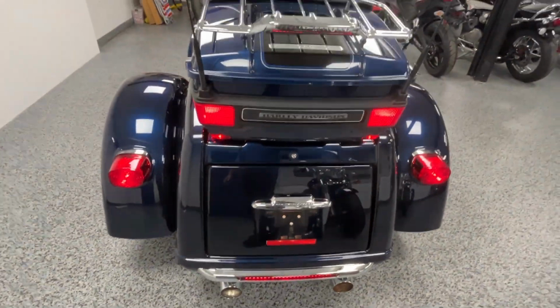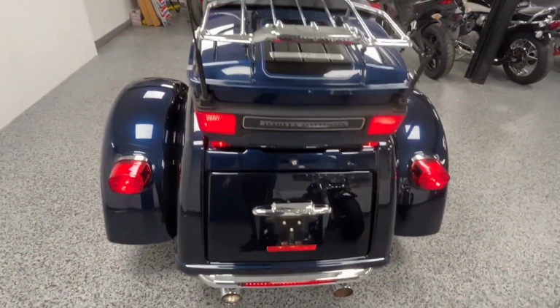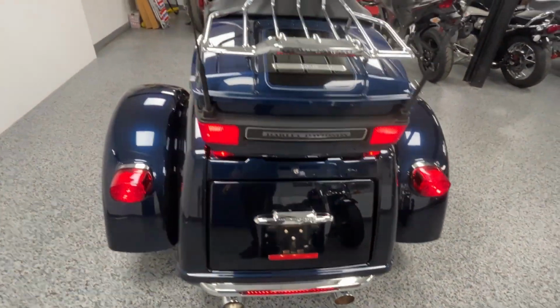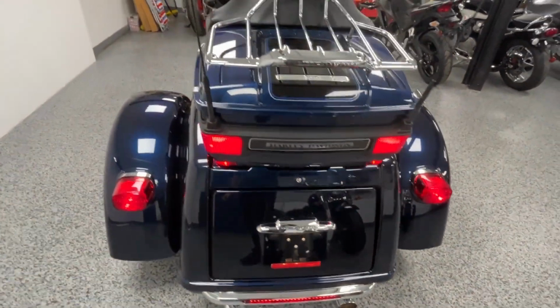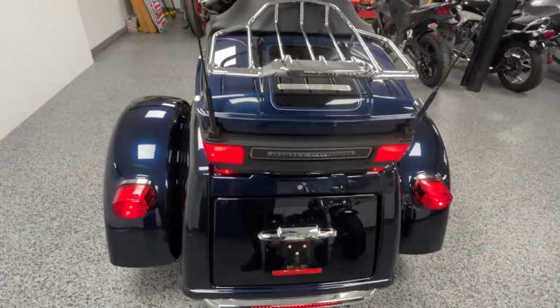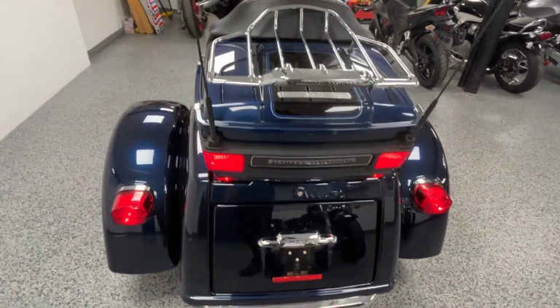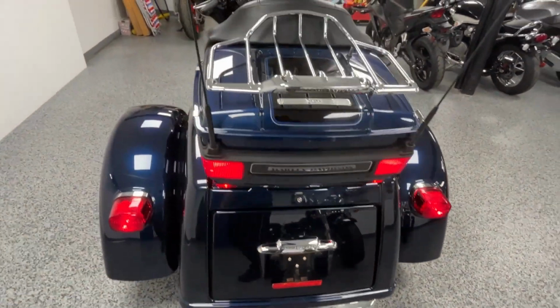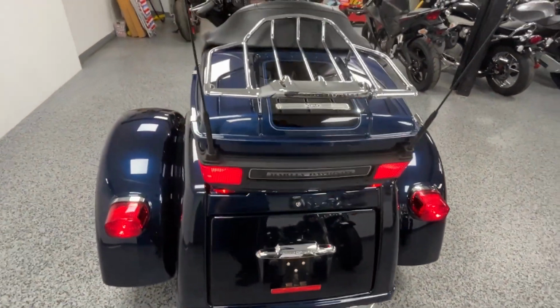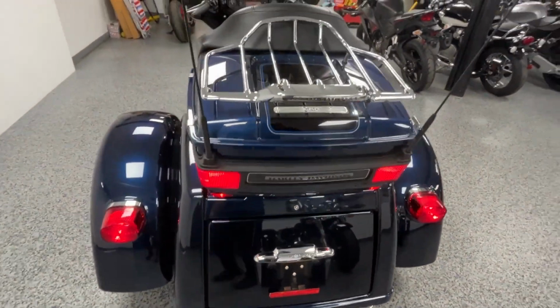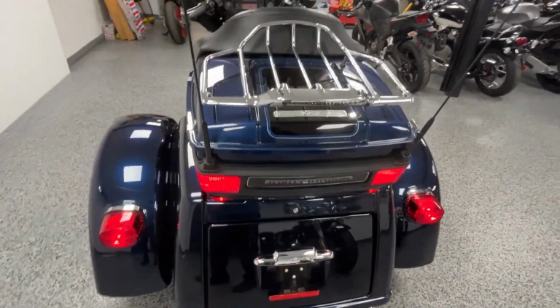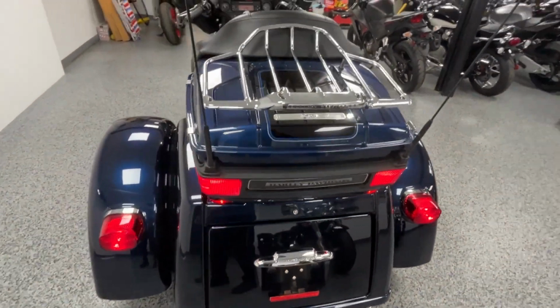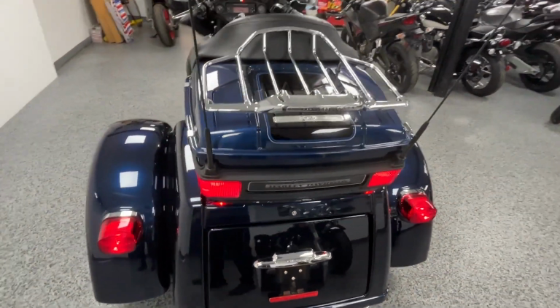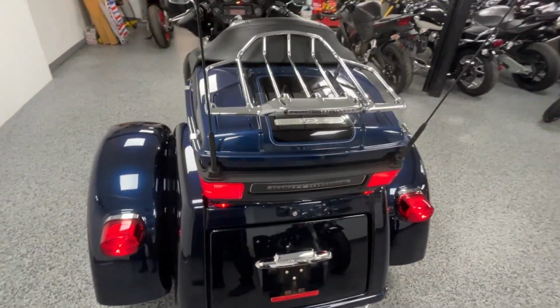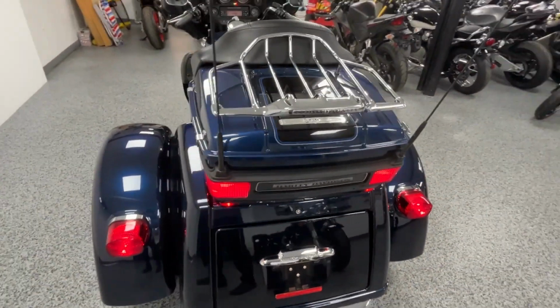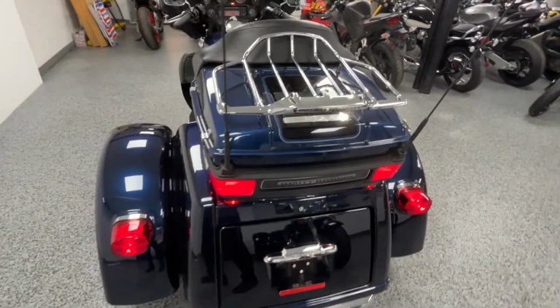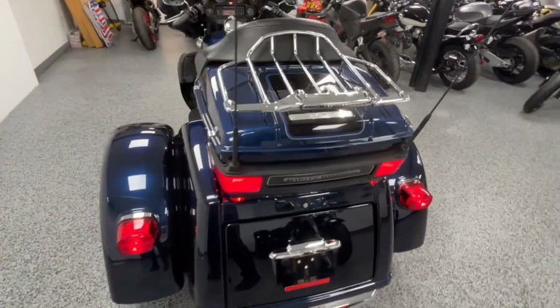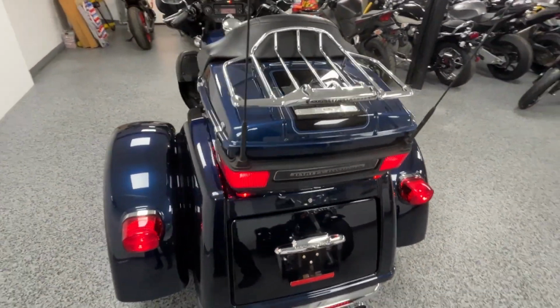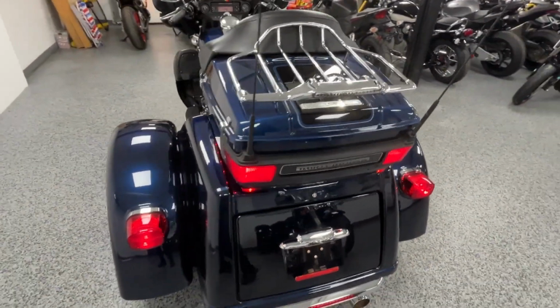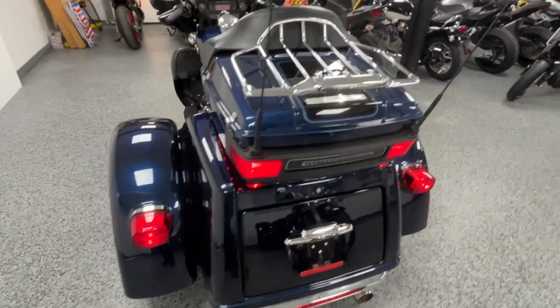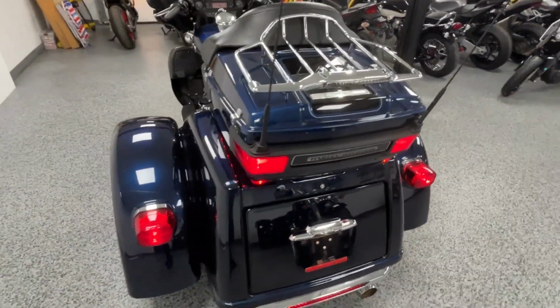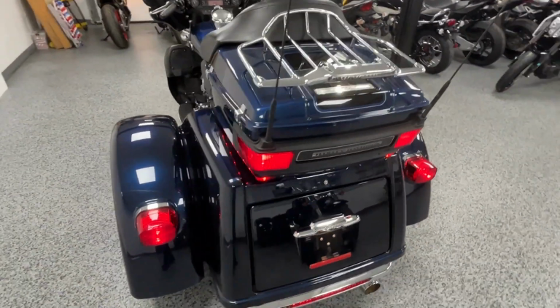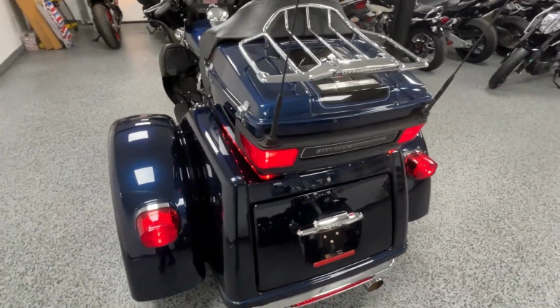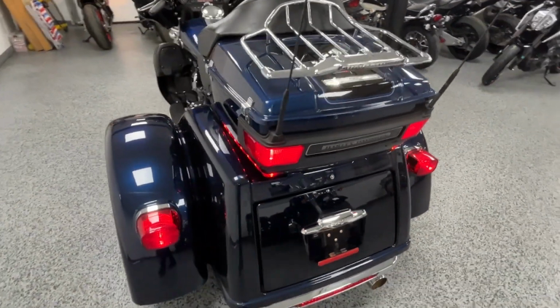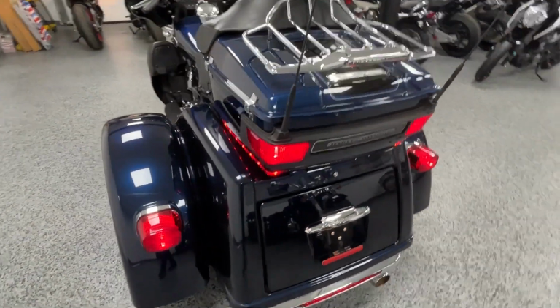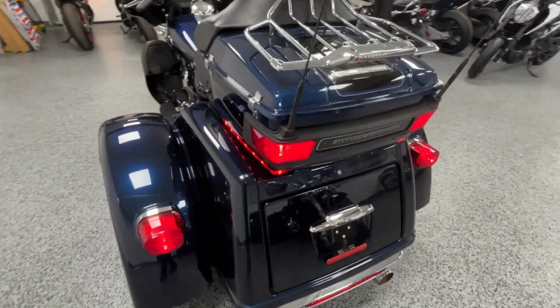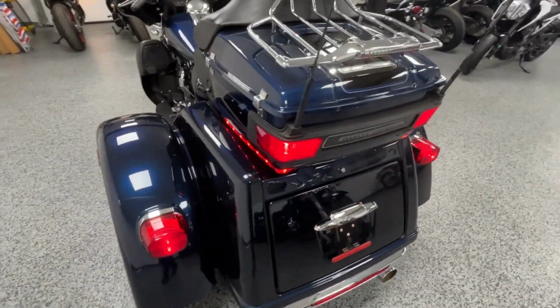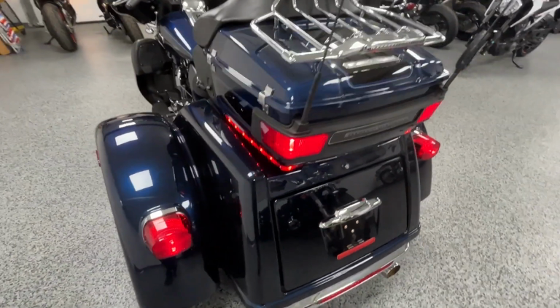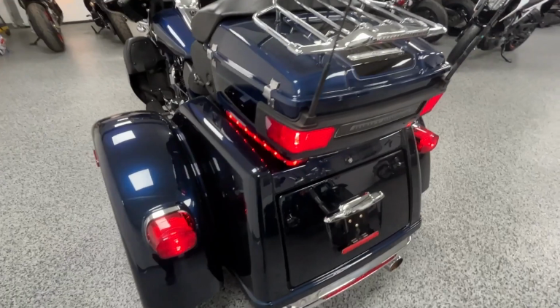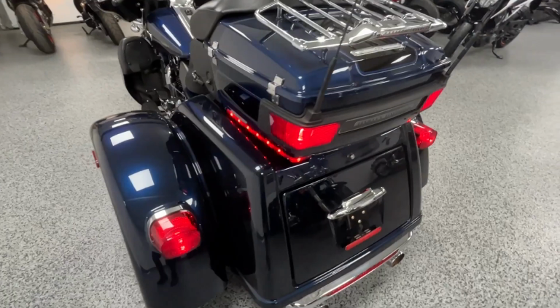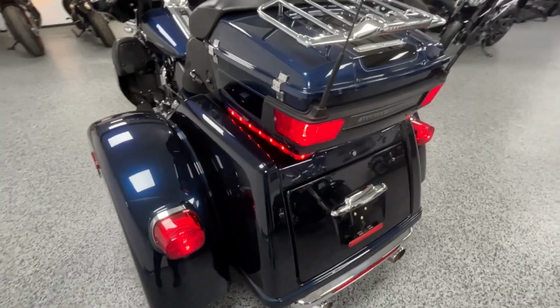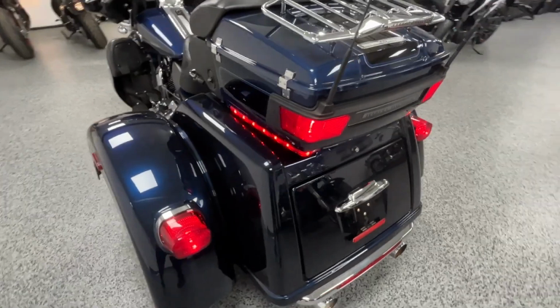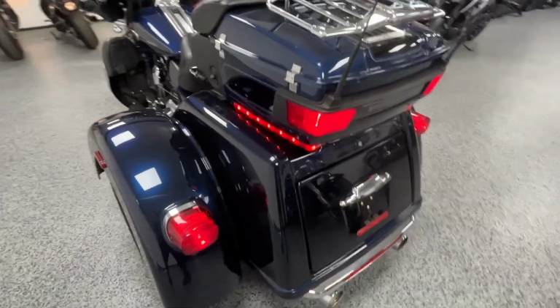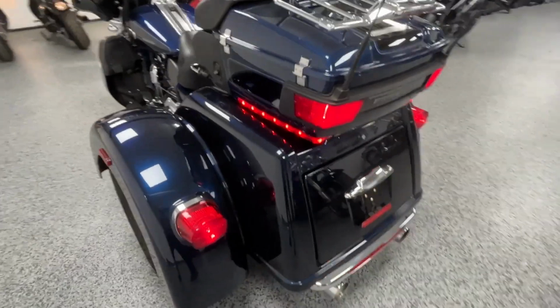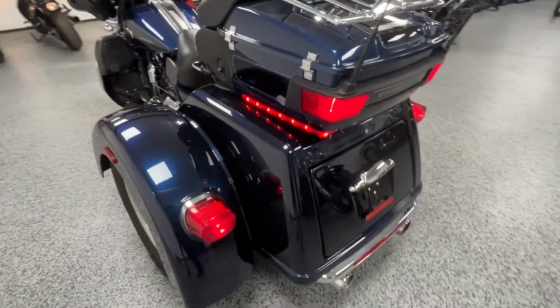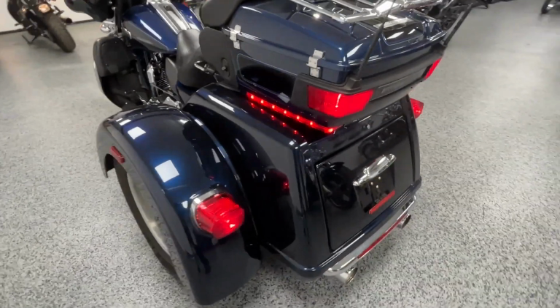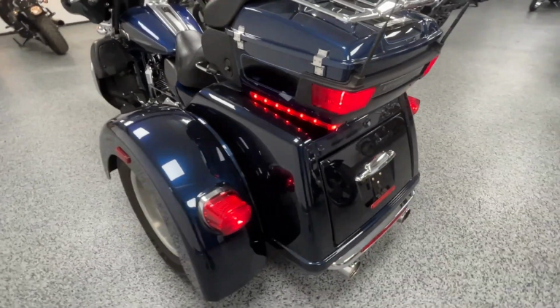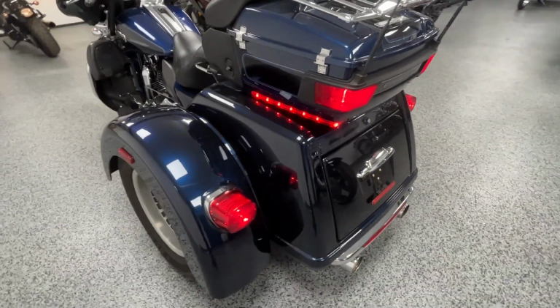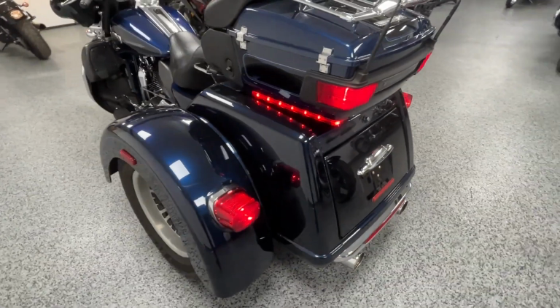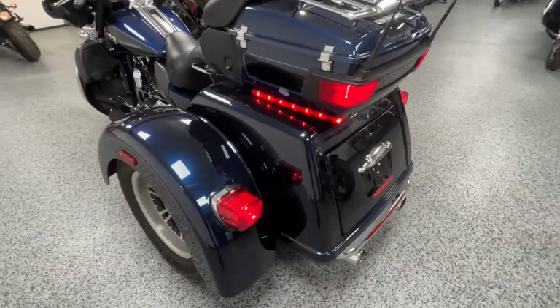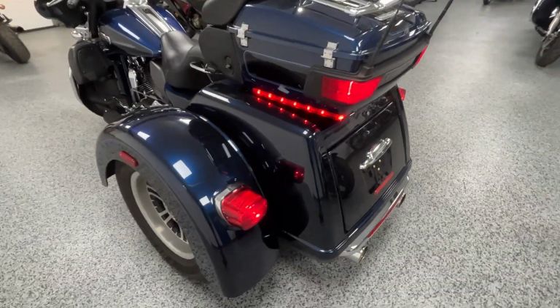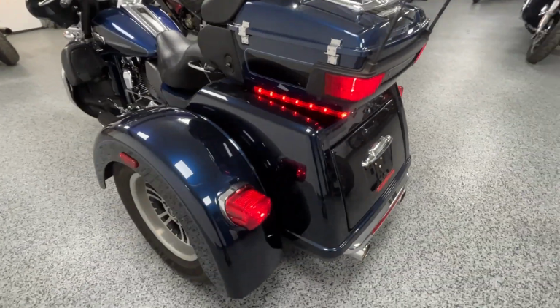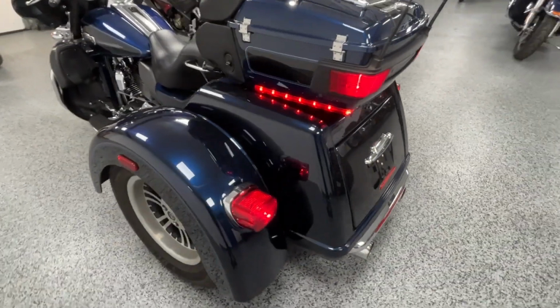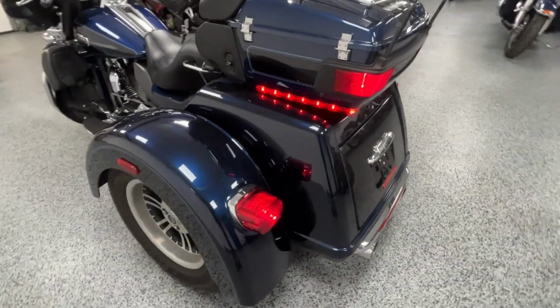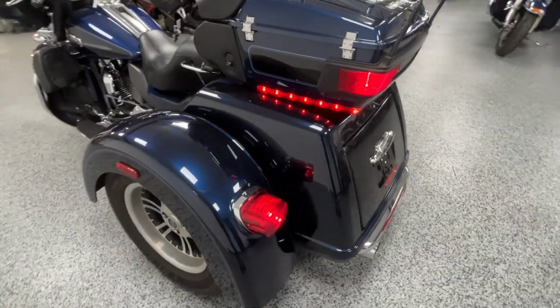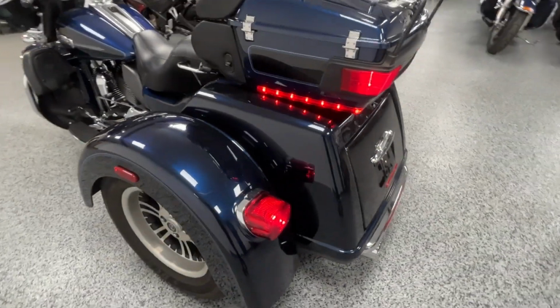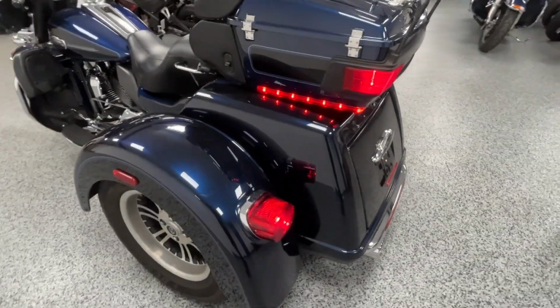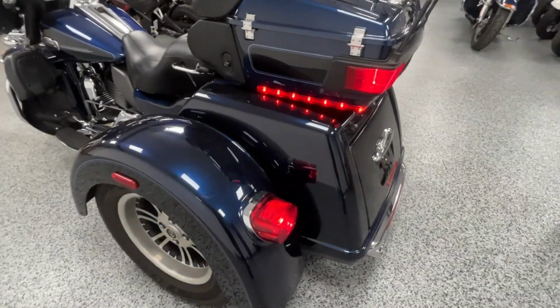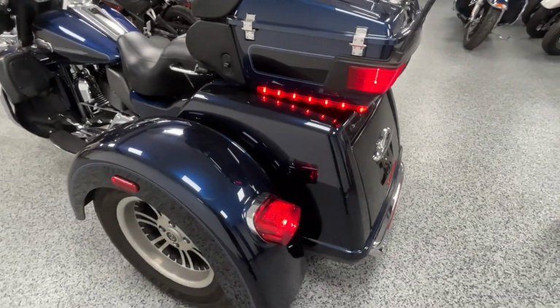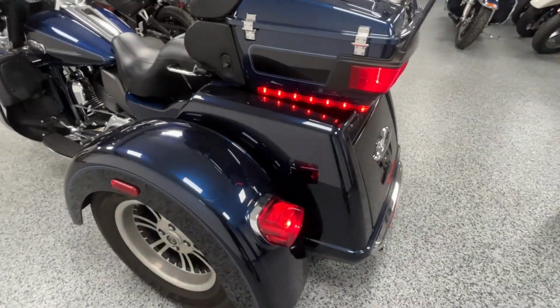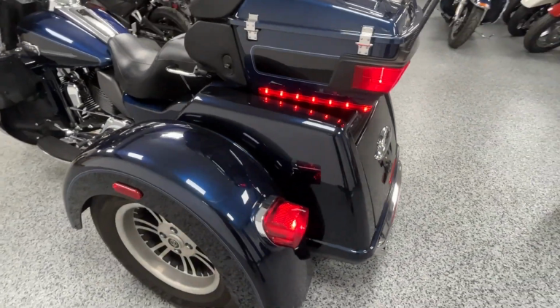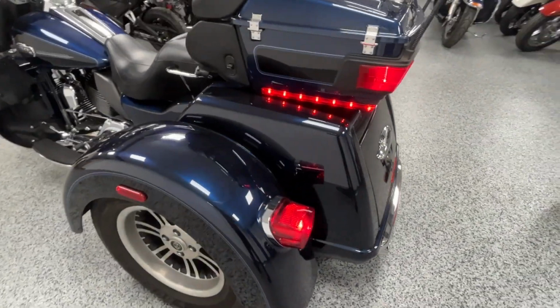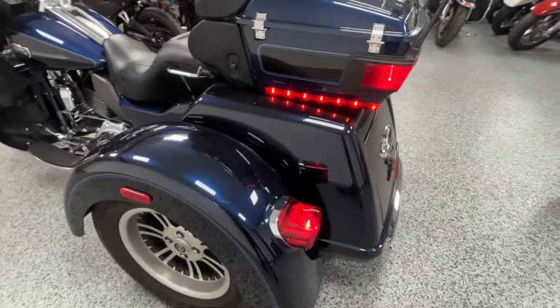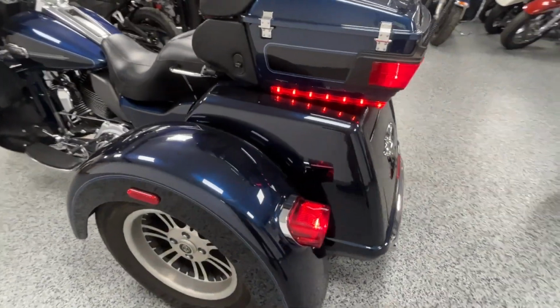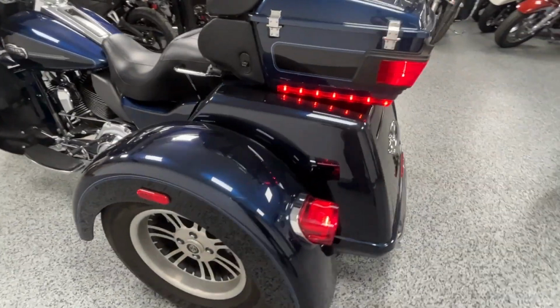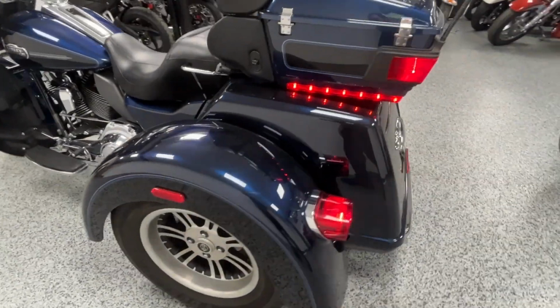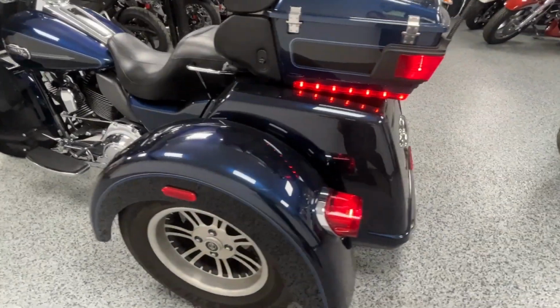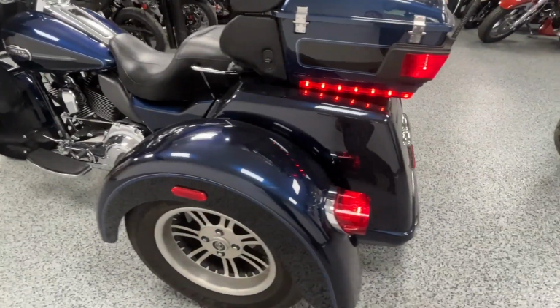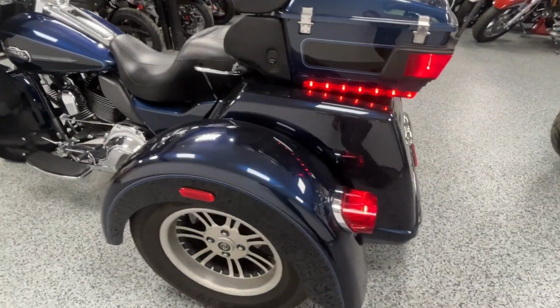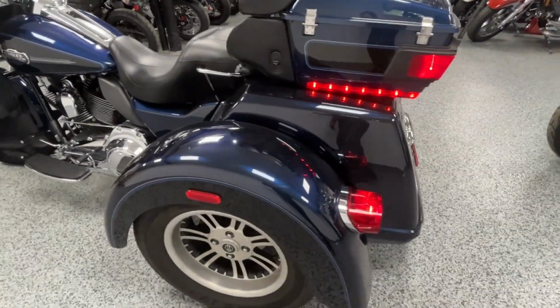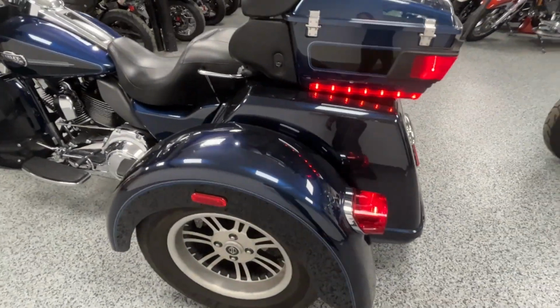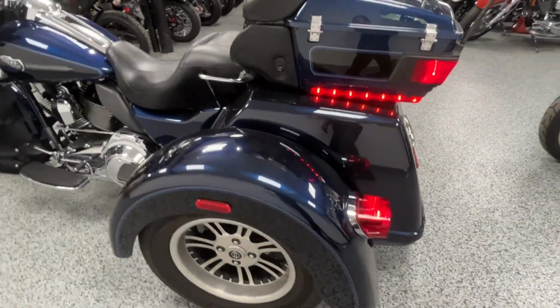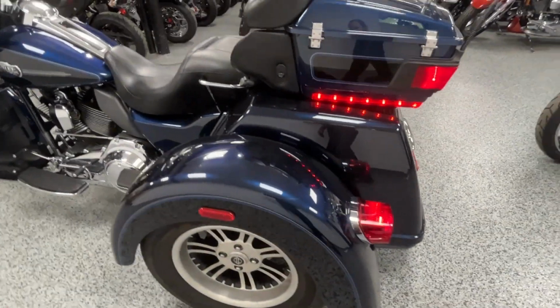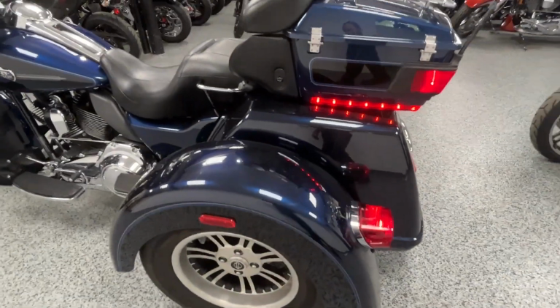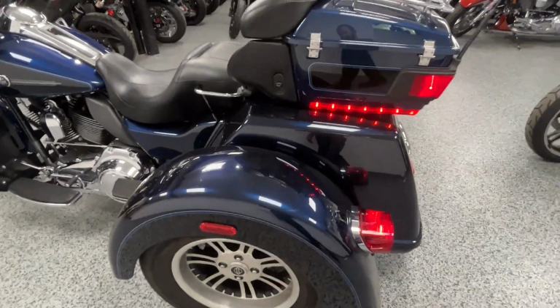This bike does have reverse — push button reverse — so it's easy to move around.